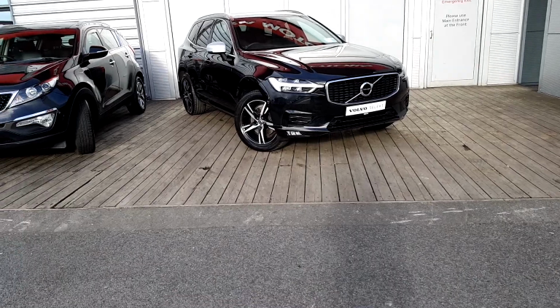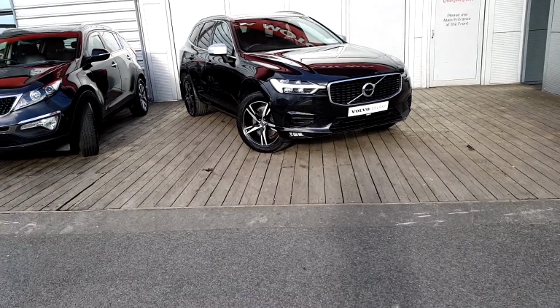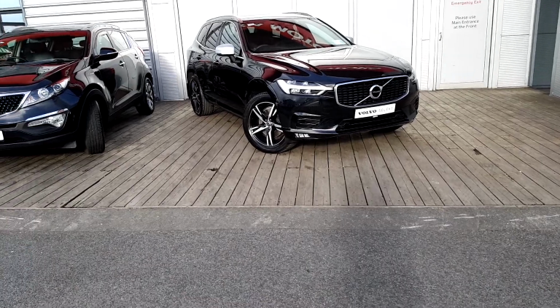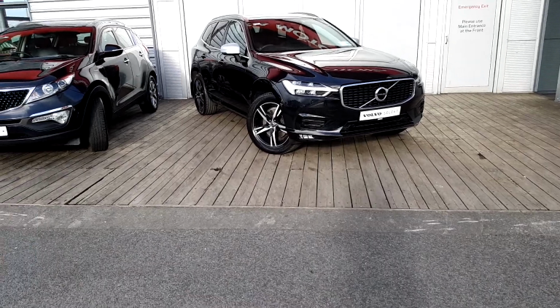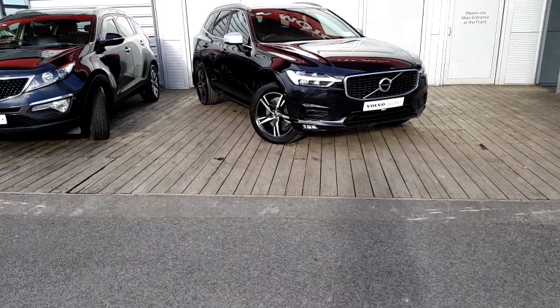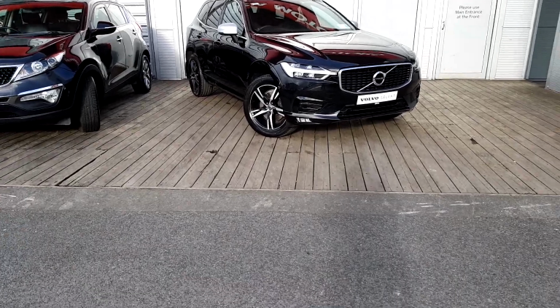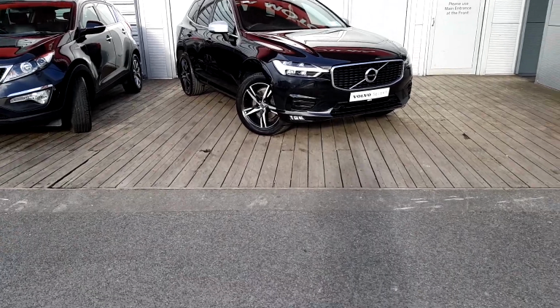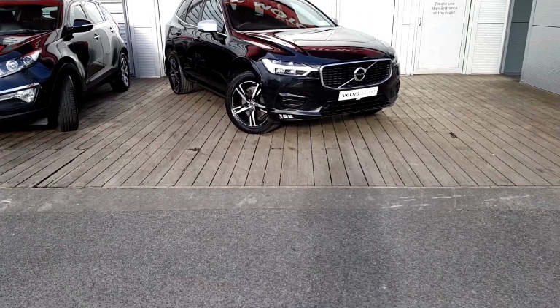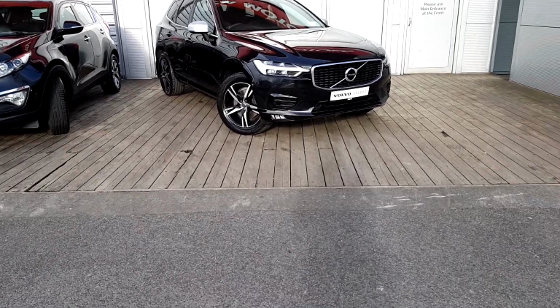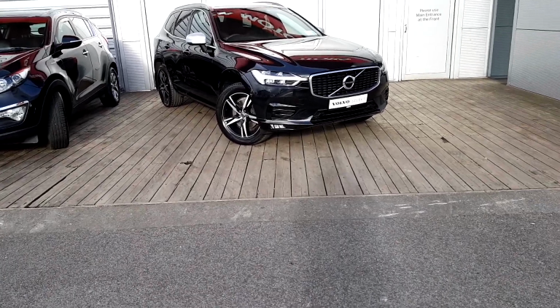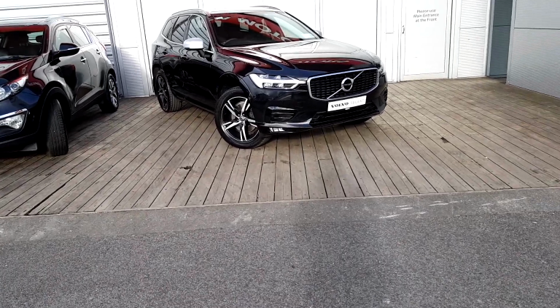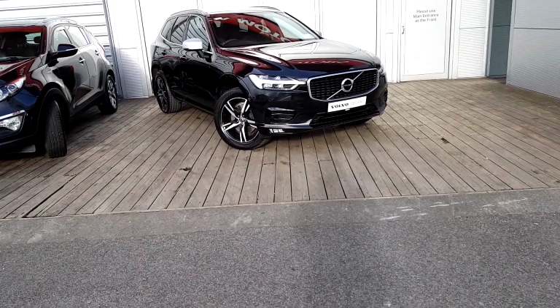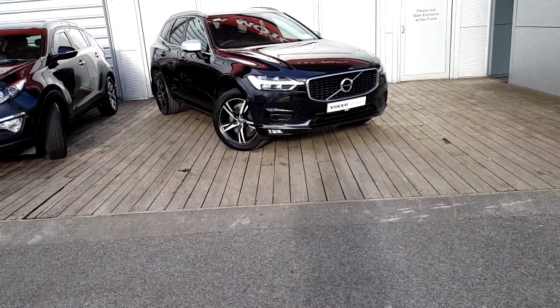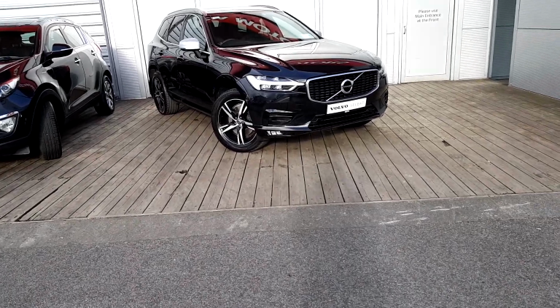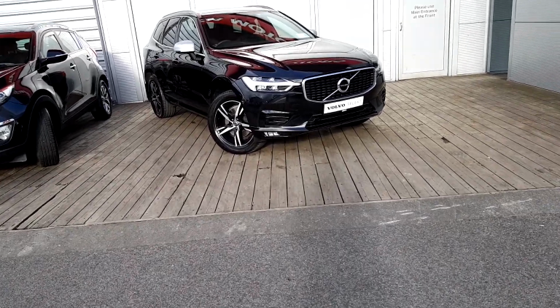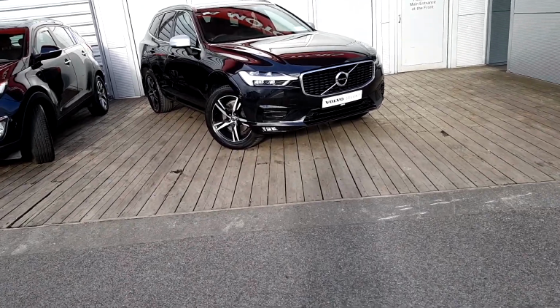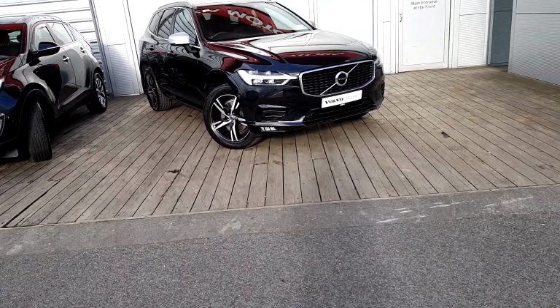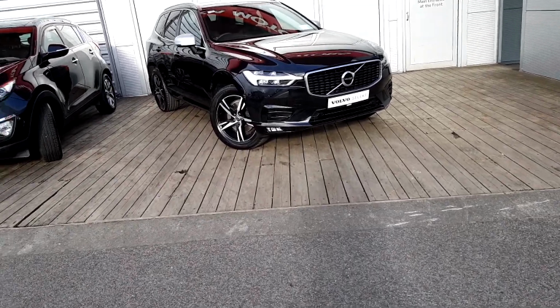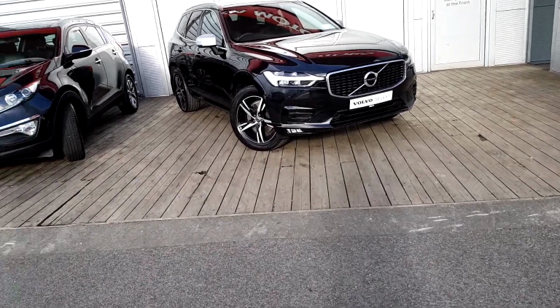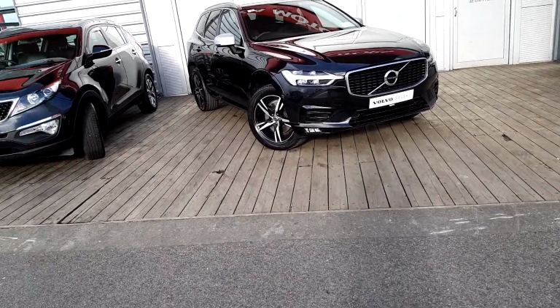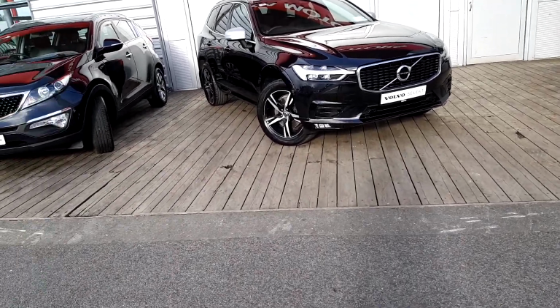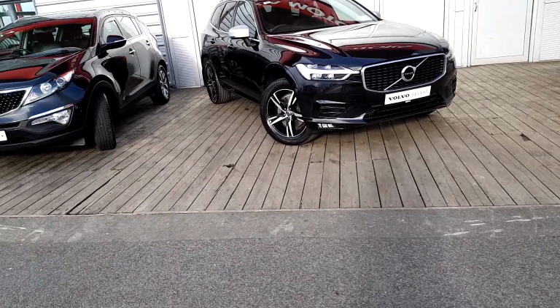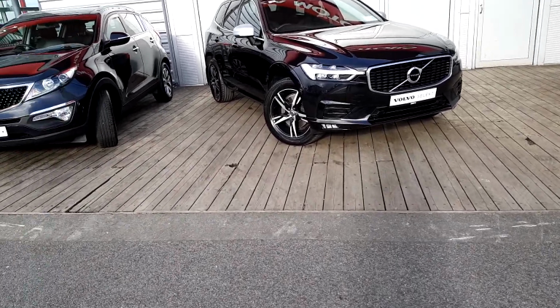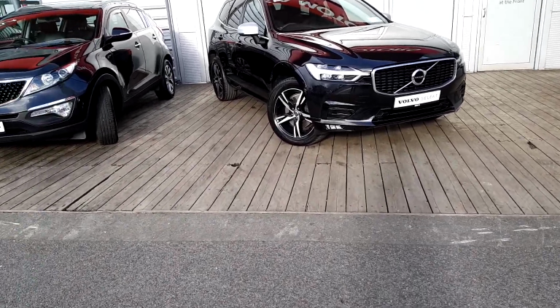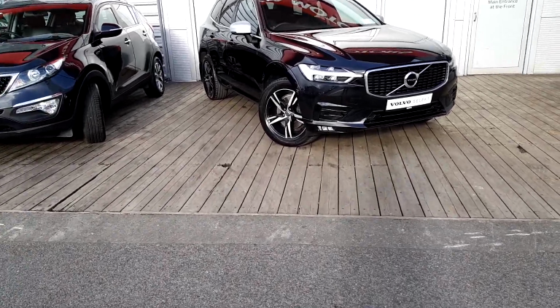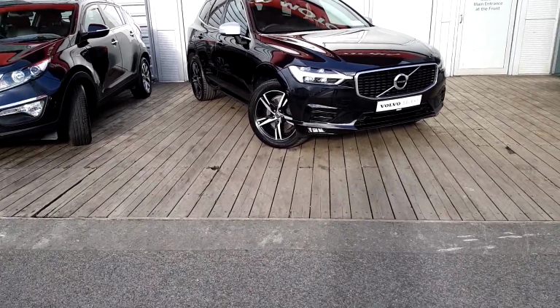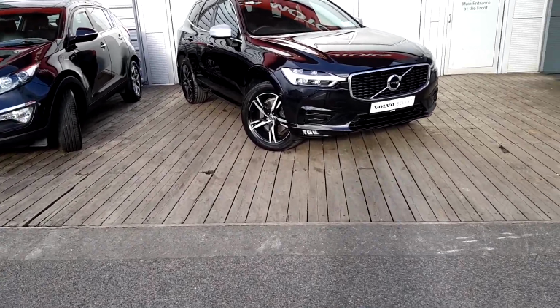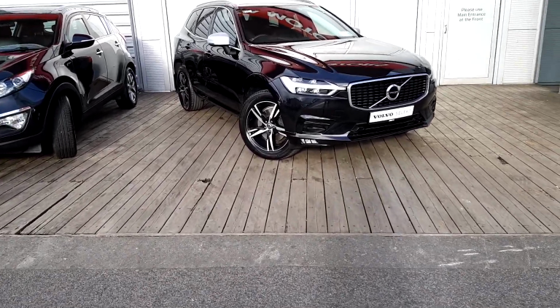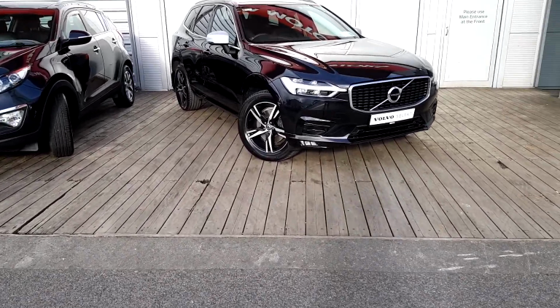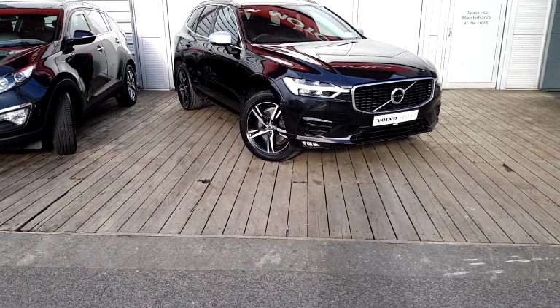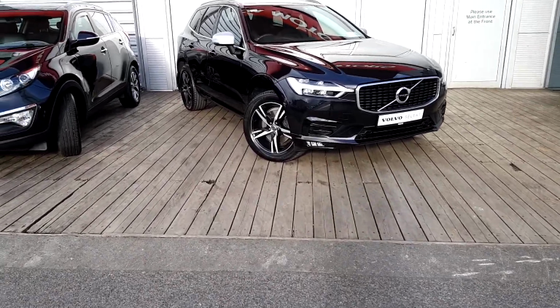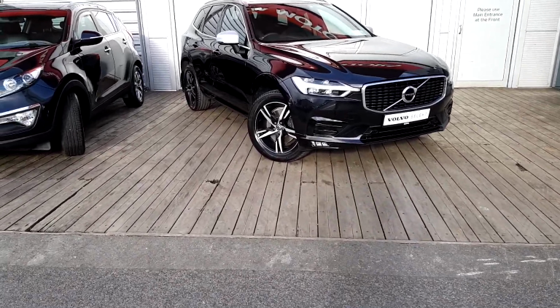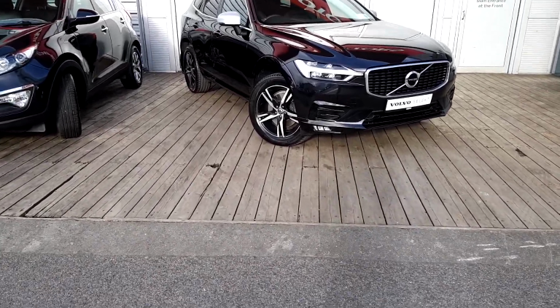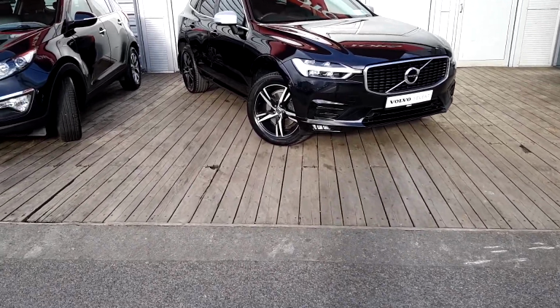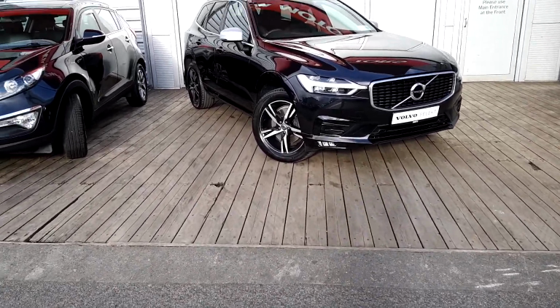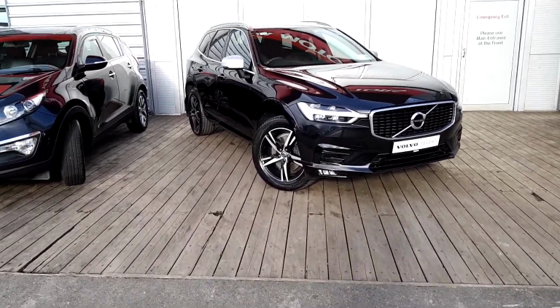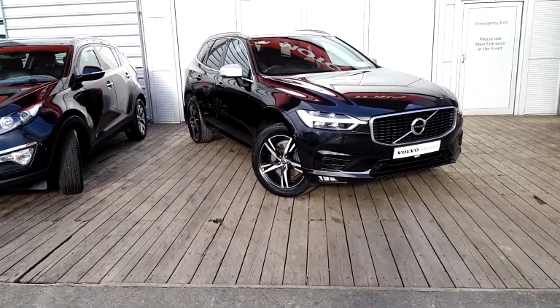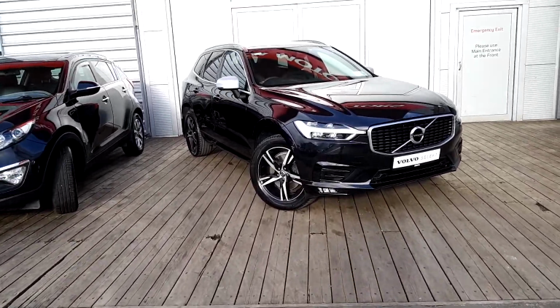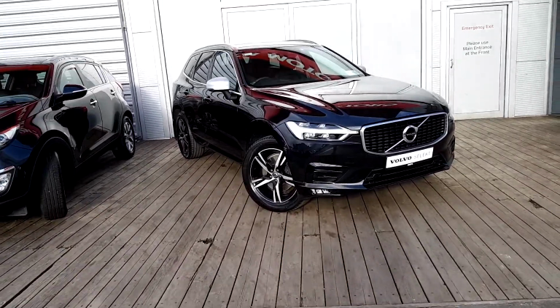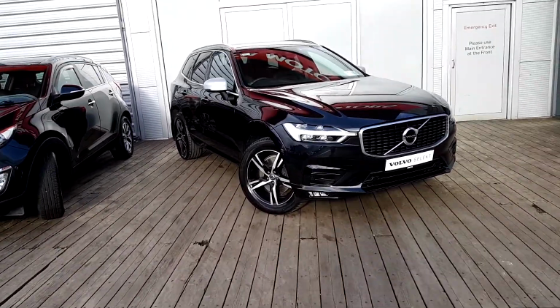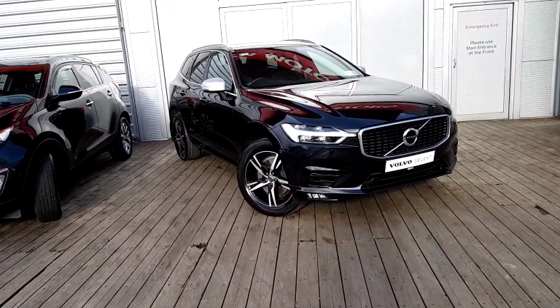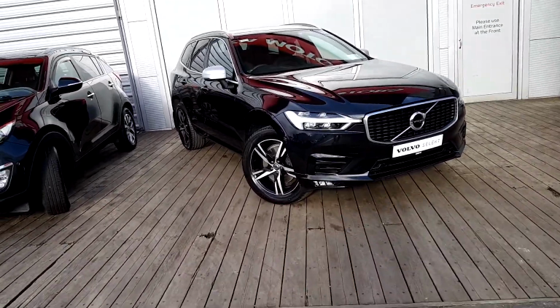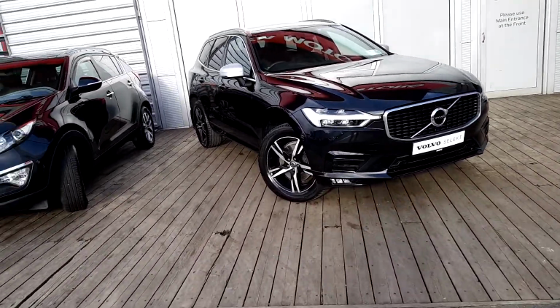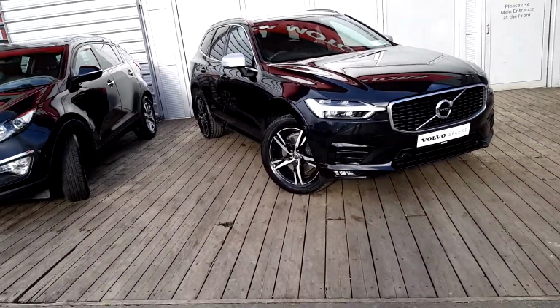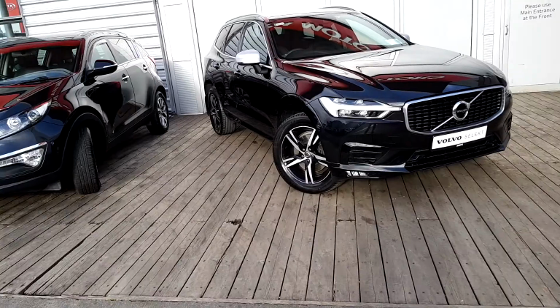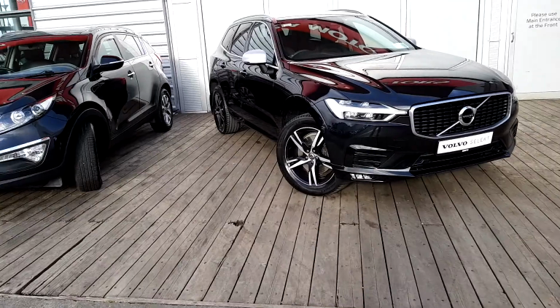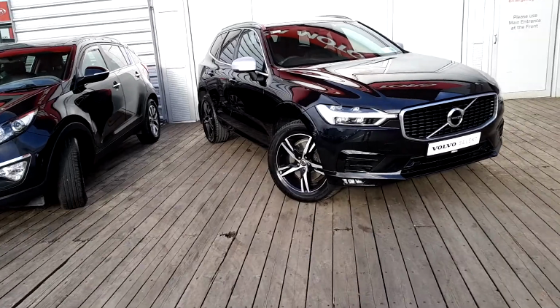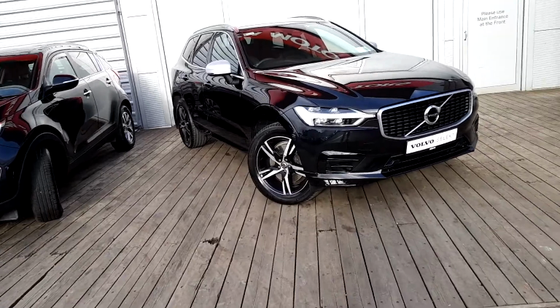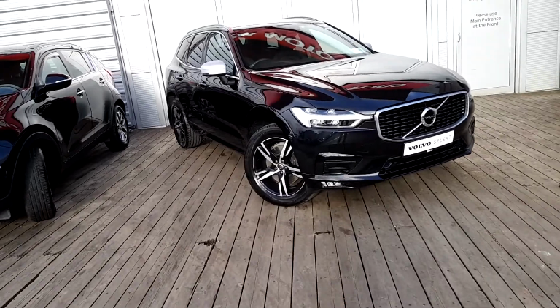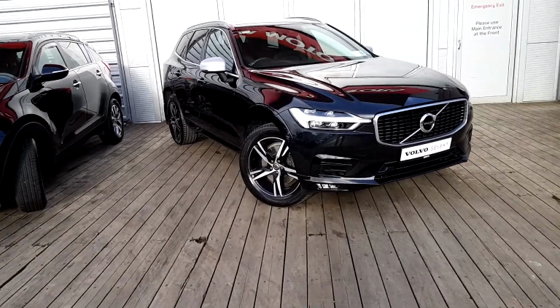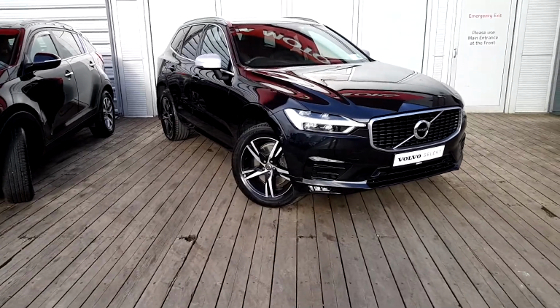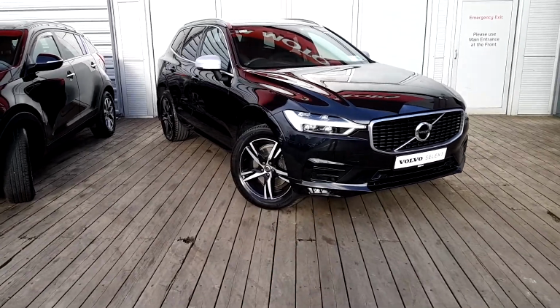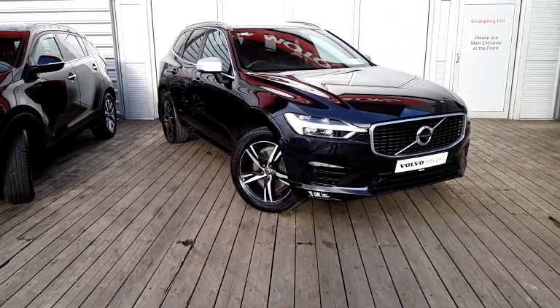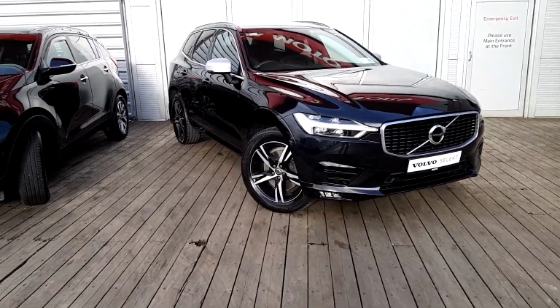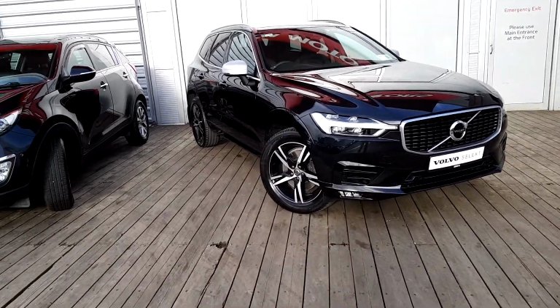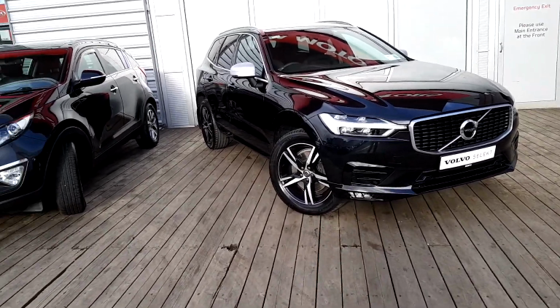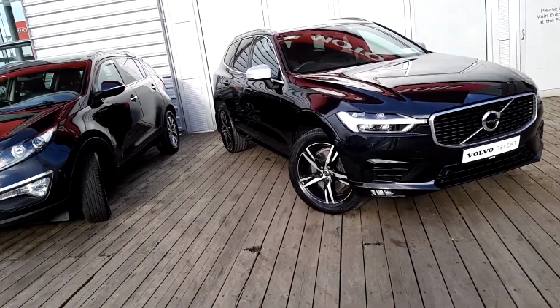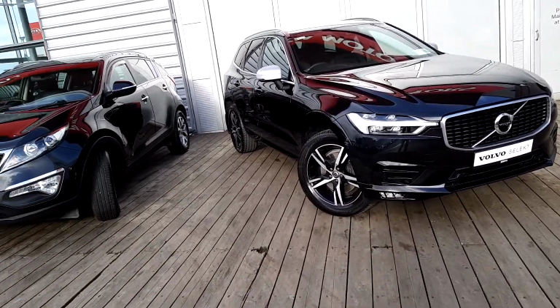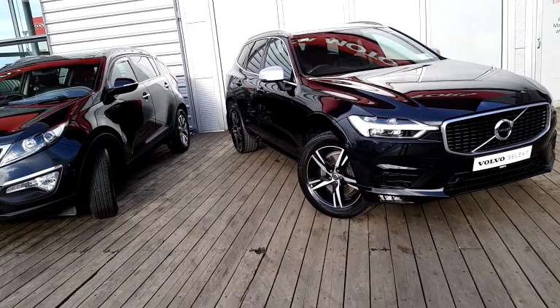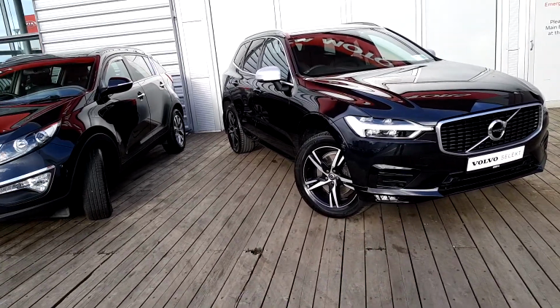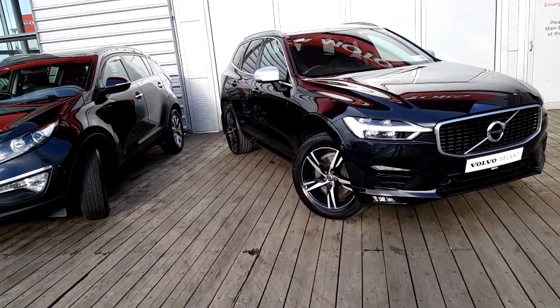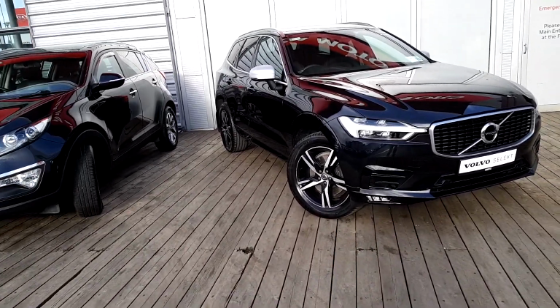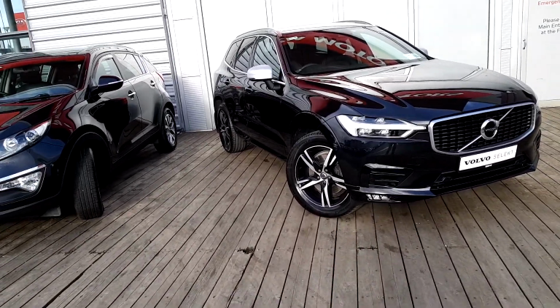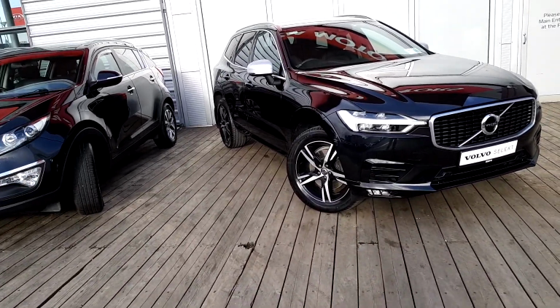Welcome to Joe Doffy Used Cars Online. Here we have the Volvo XC60 R-Design. The car is finished in a lovely metallic black.